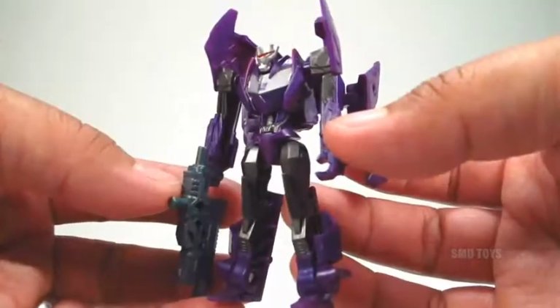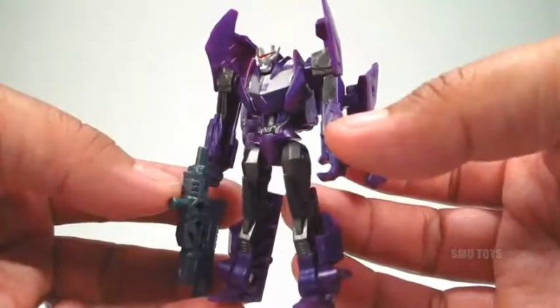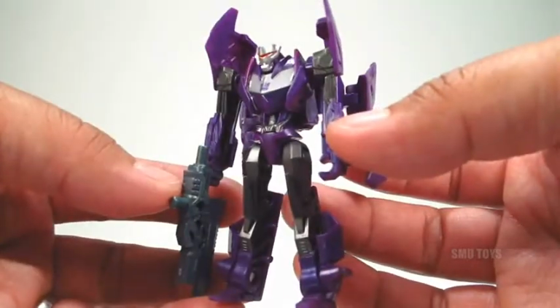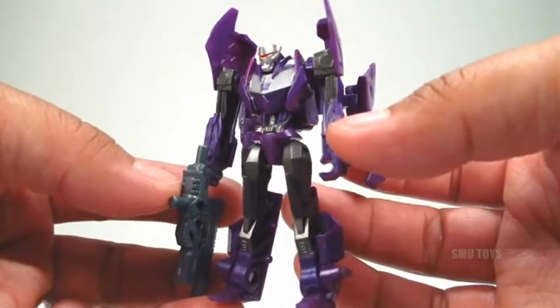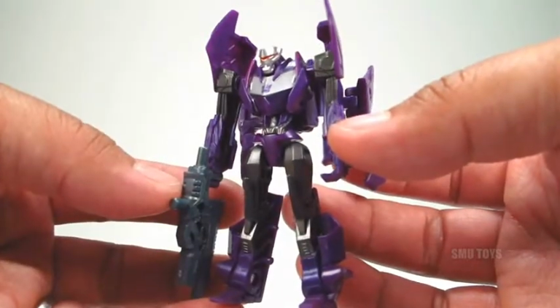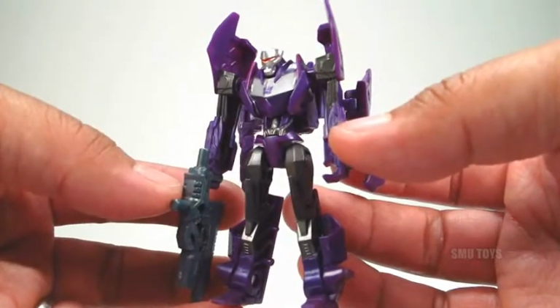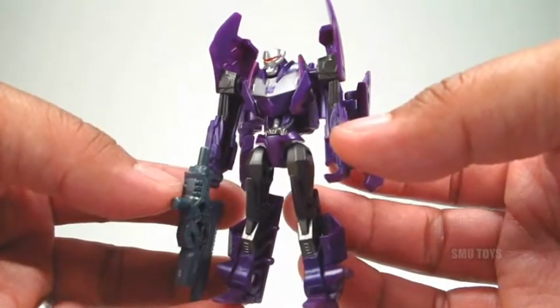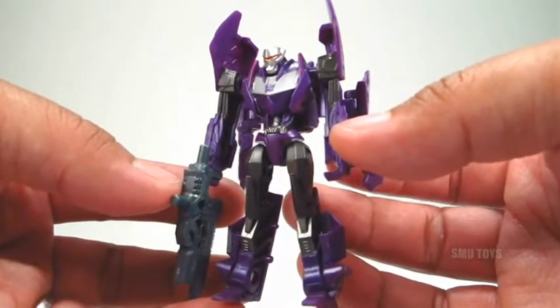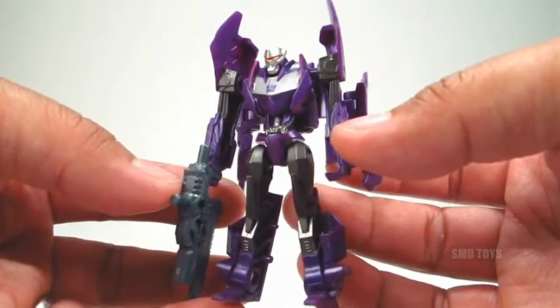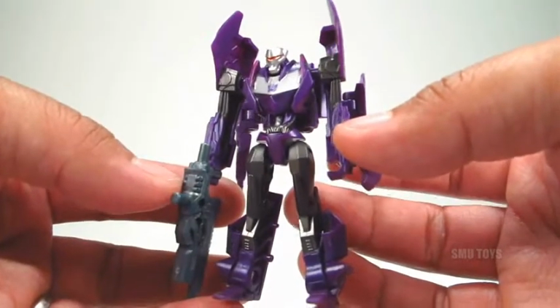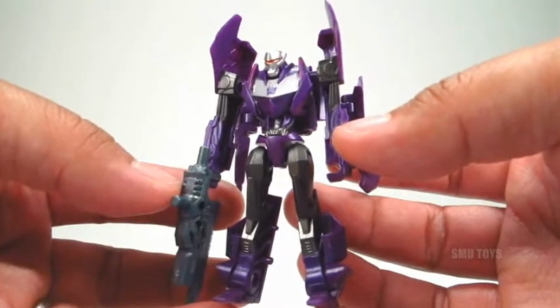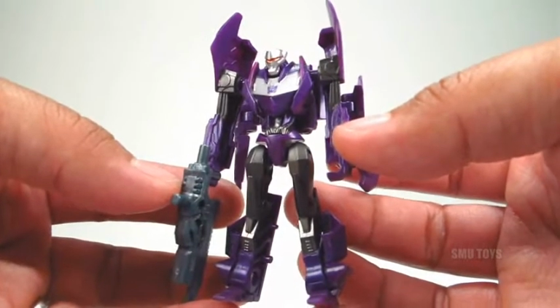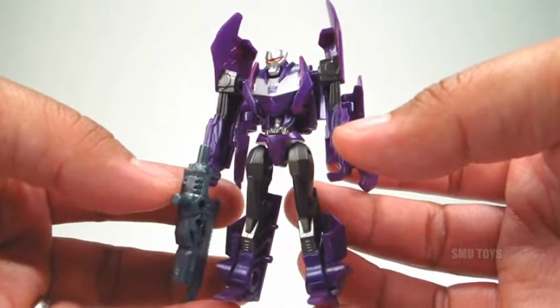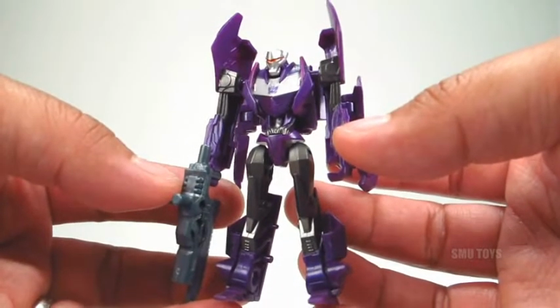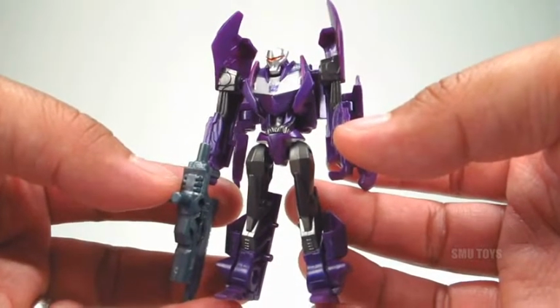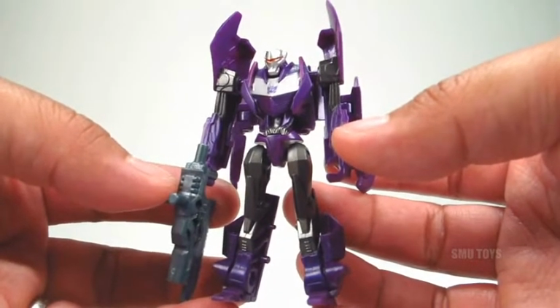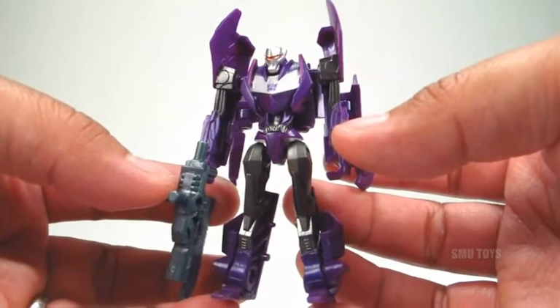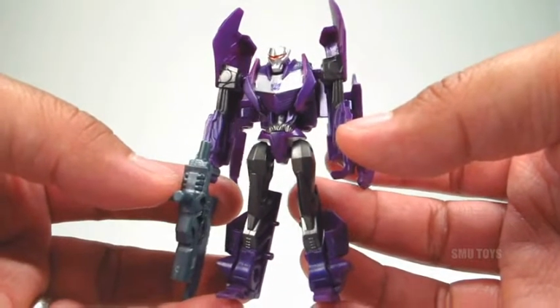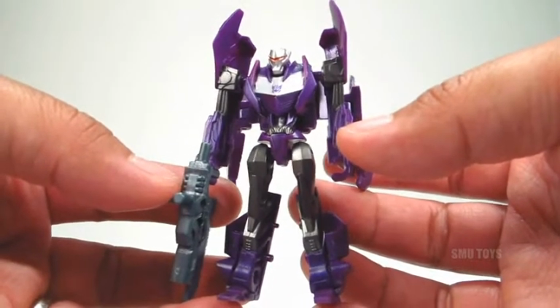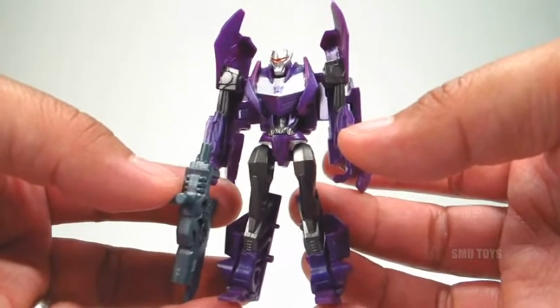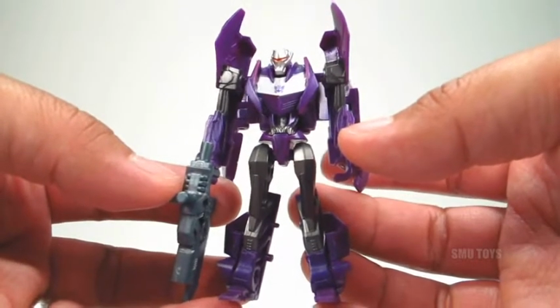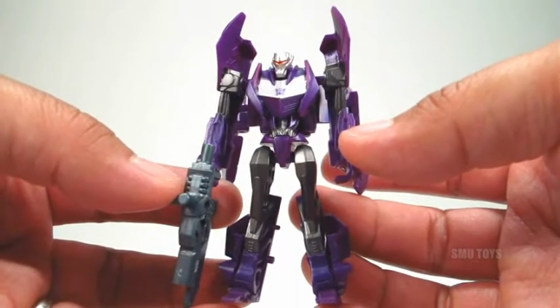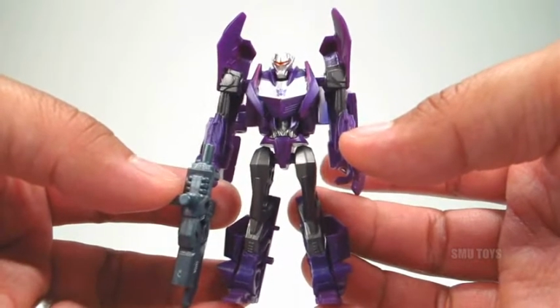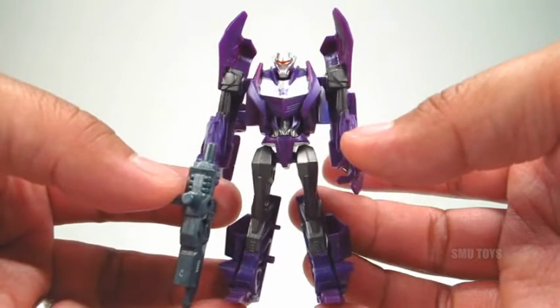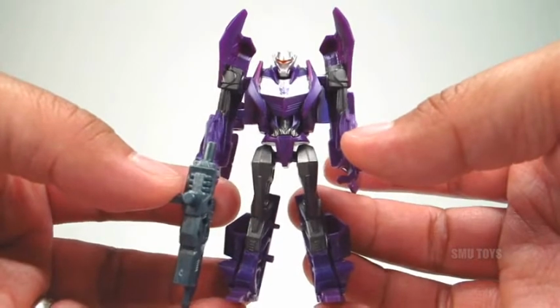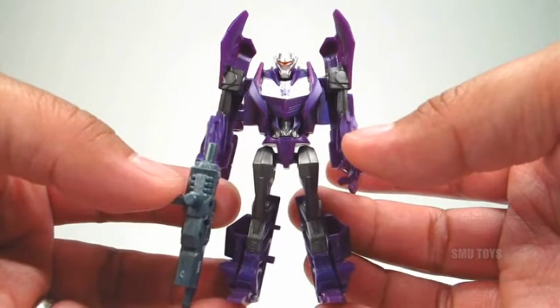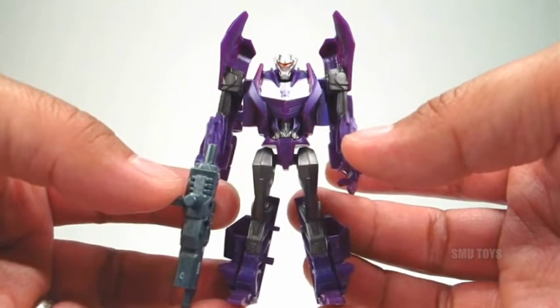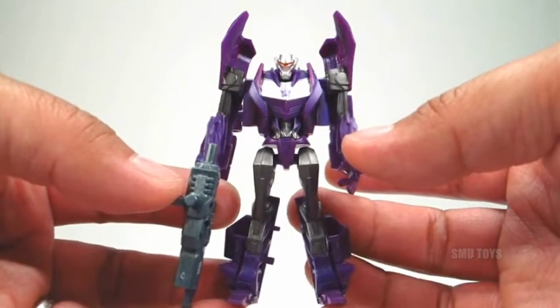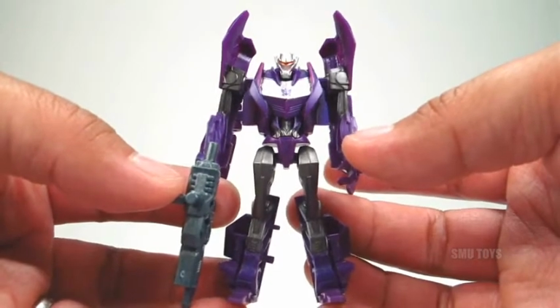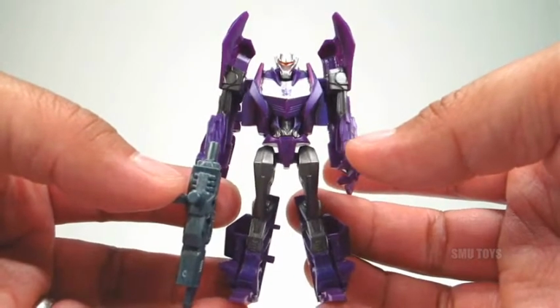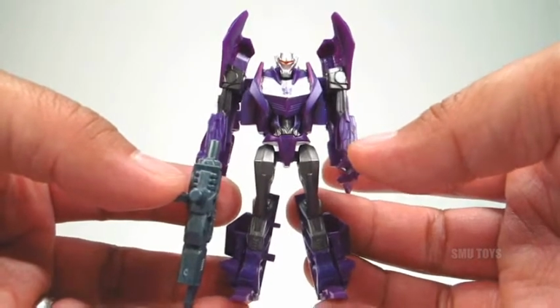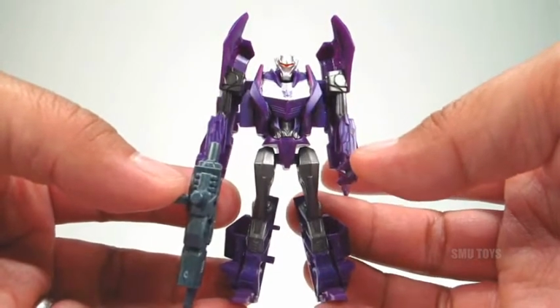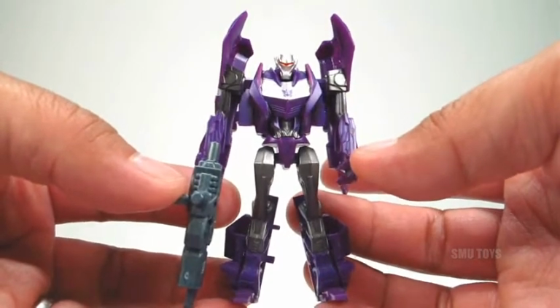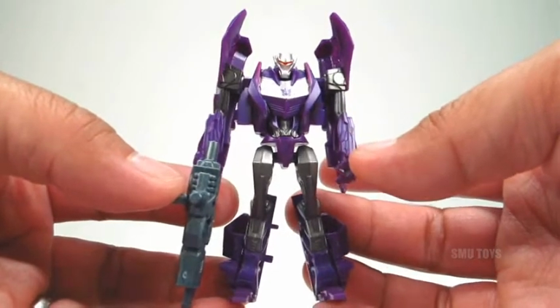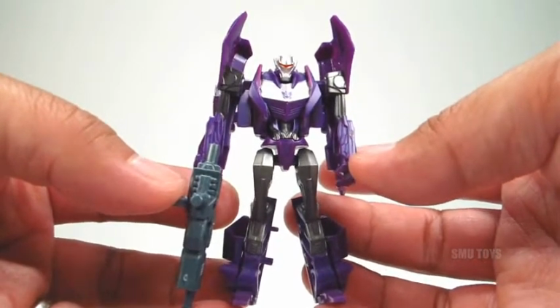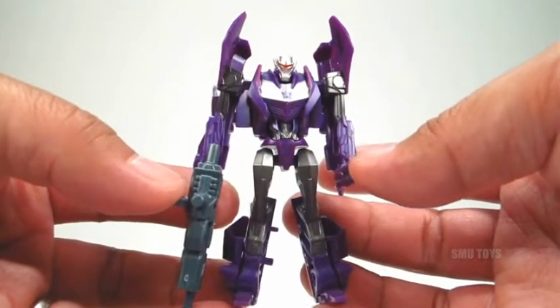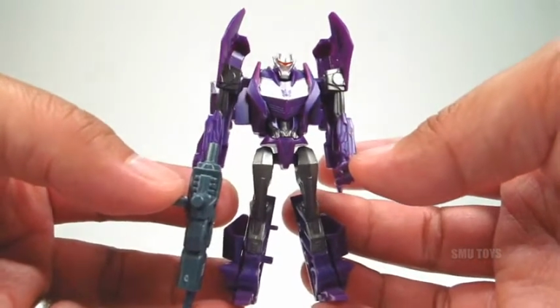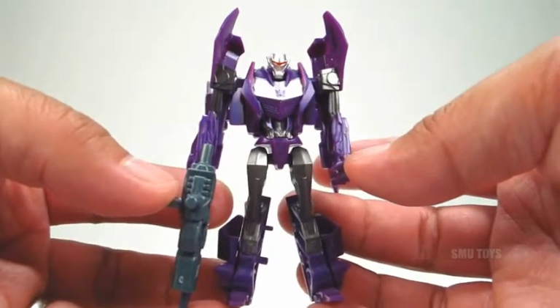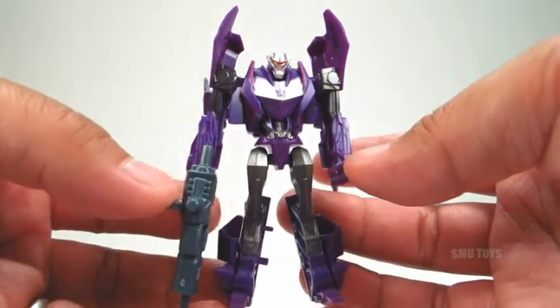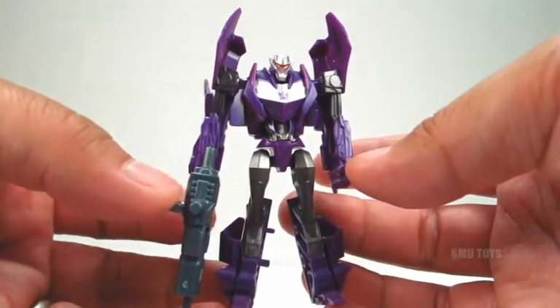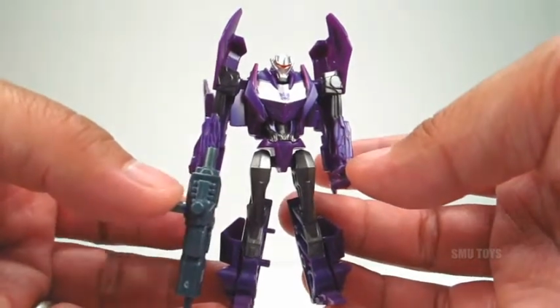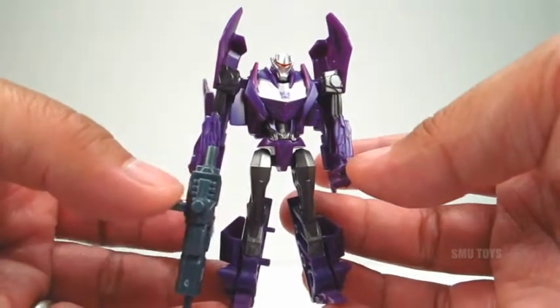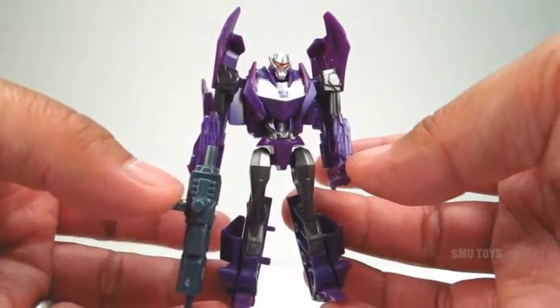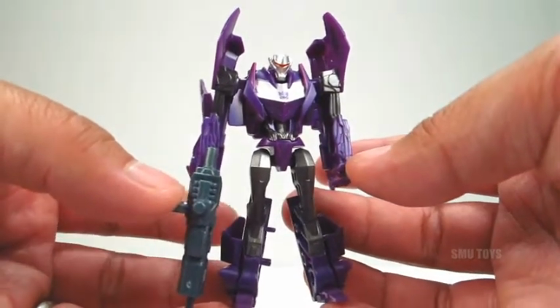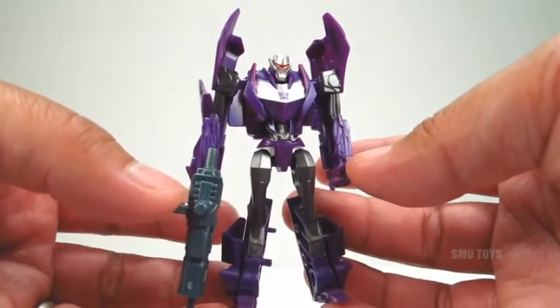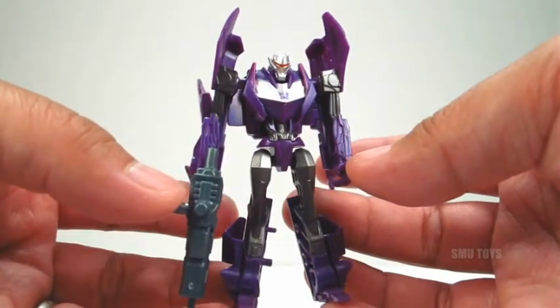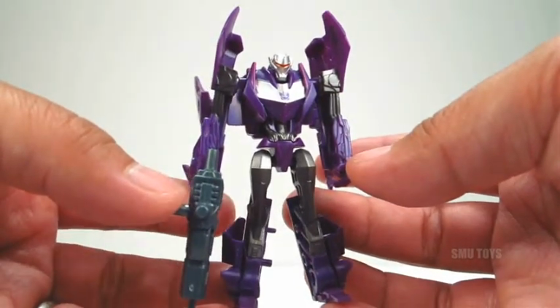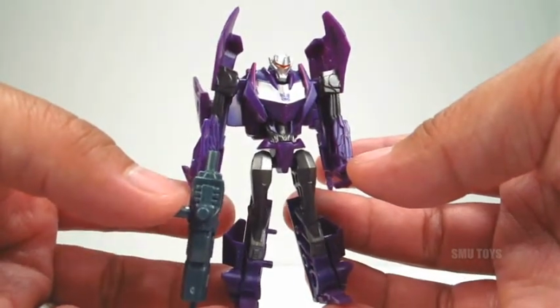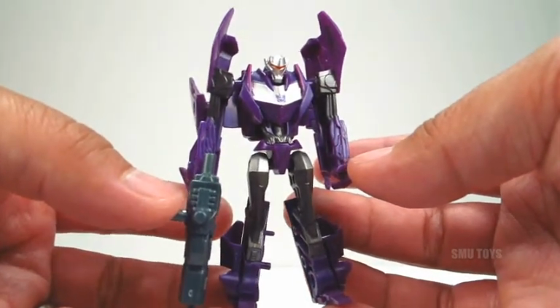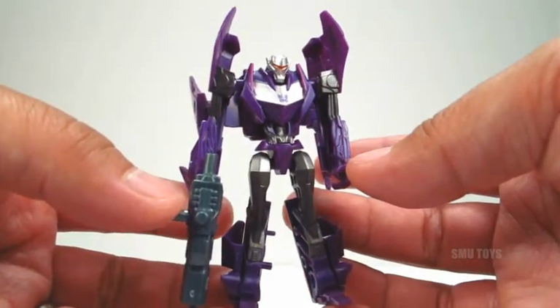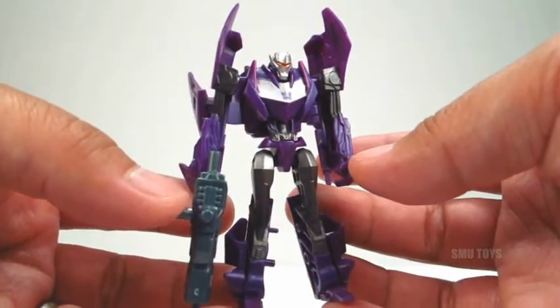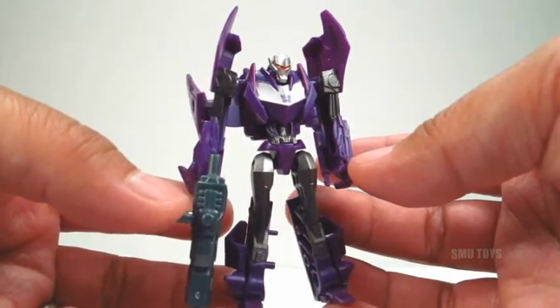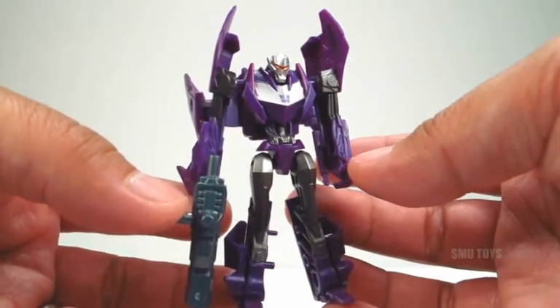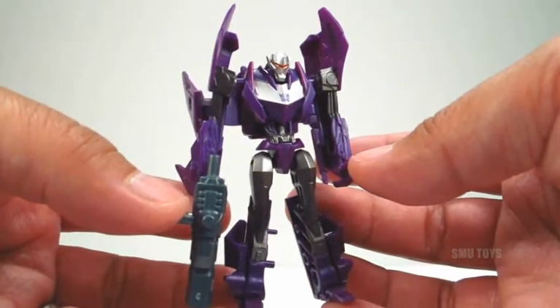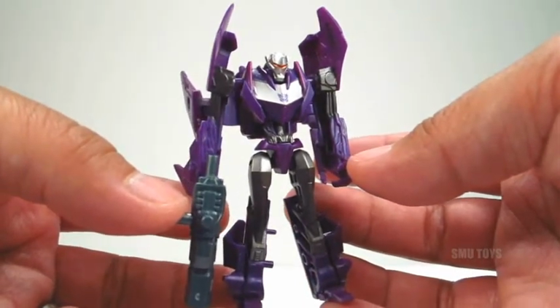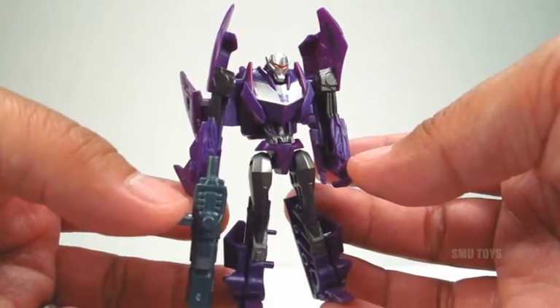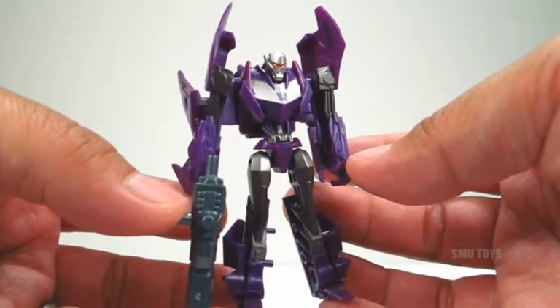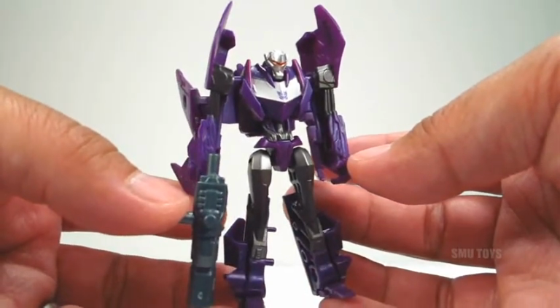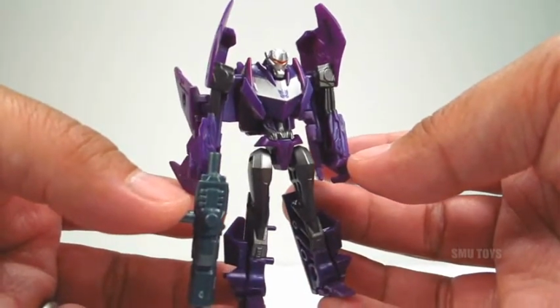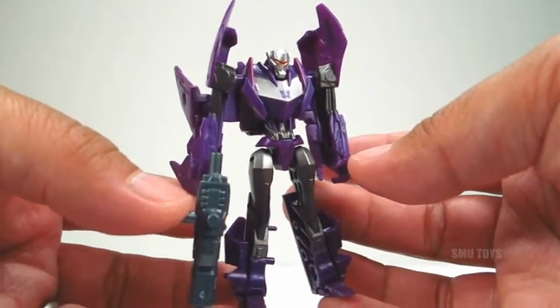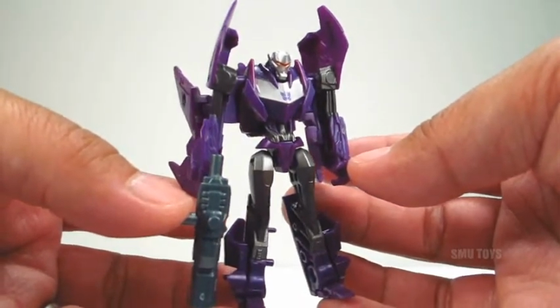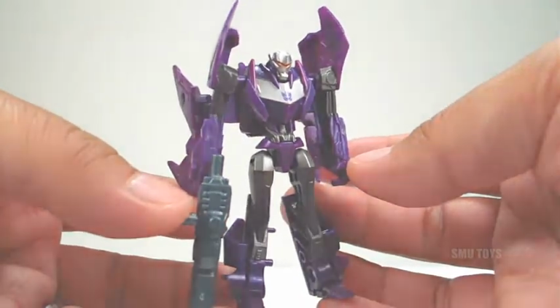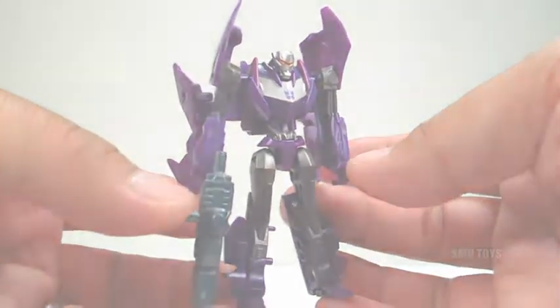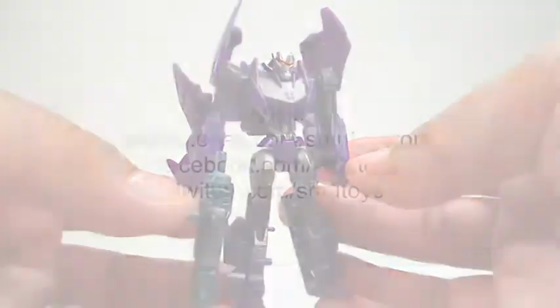All in all, the Air Vehicon makes a great troop builder, a great addition to your Transformers Prime collection — I'd highly recommend it. Hope you guys enjoyed and thanks for watching.